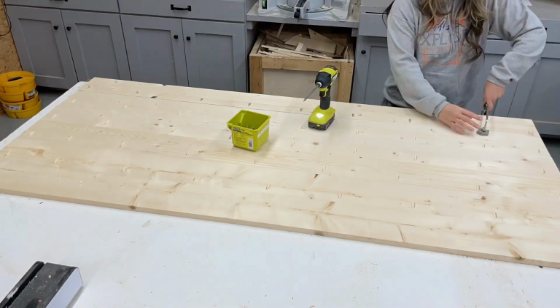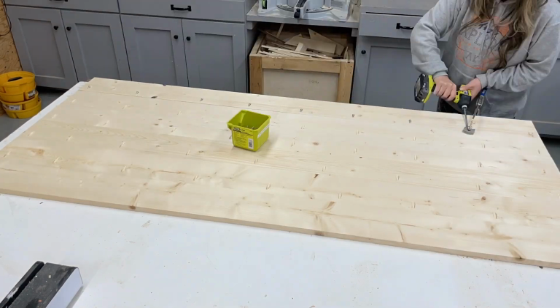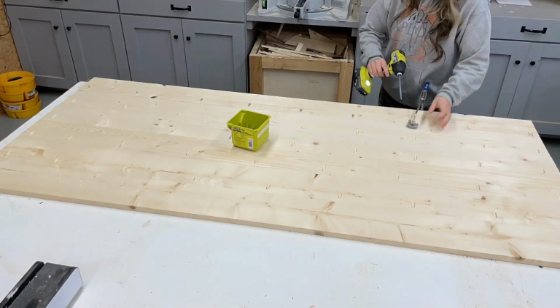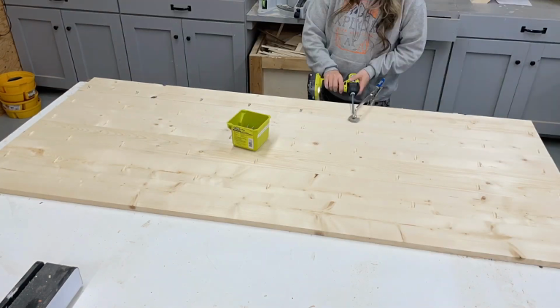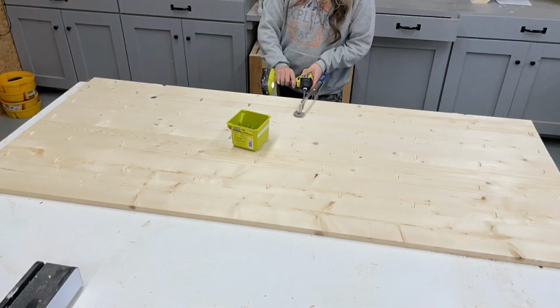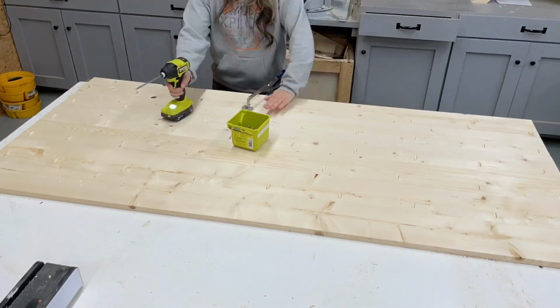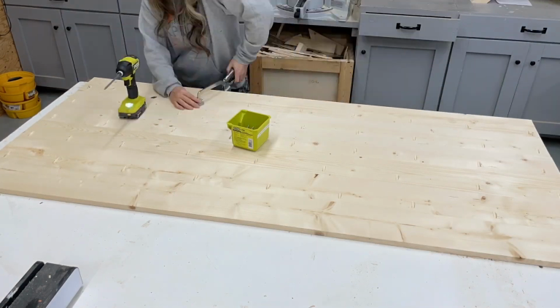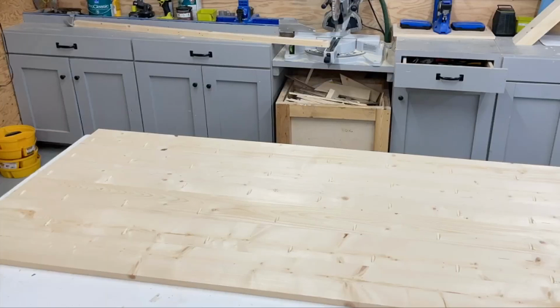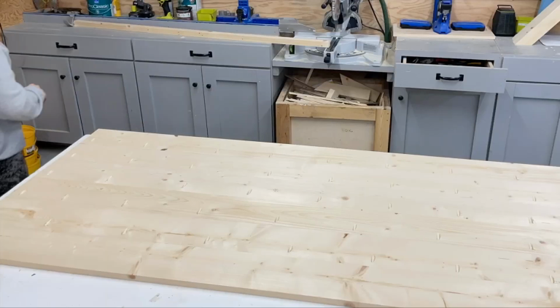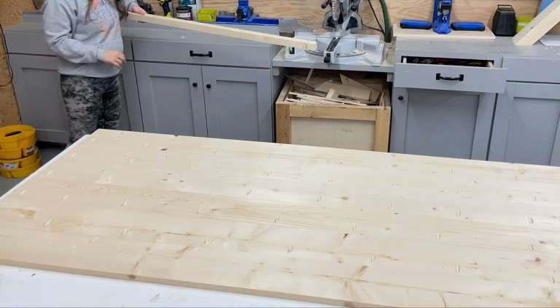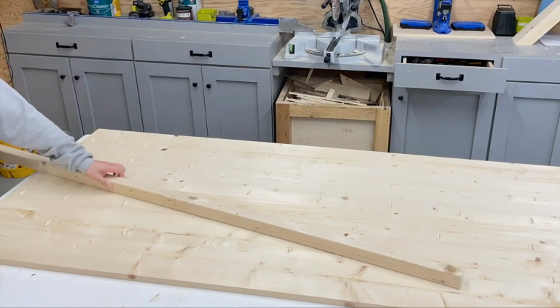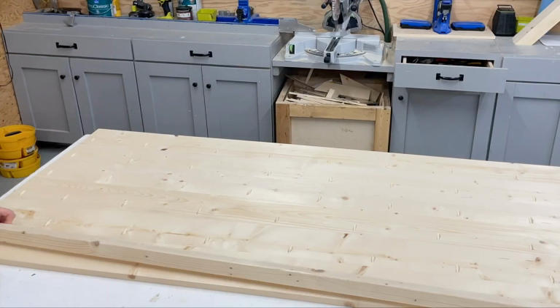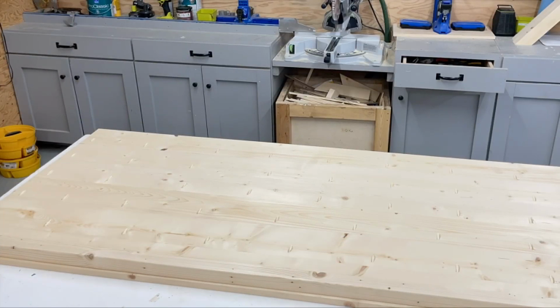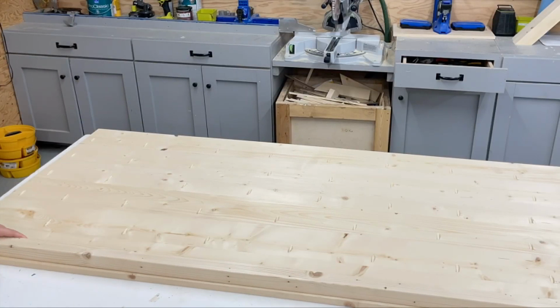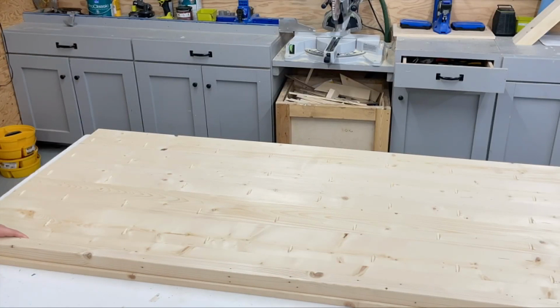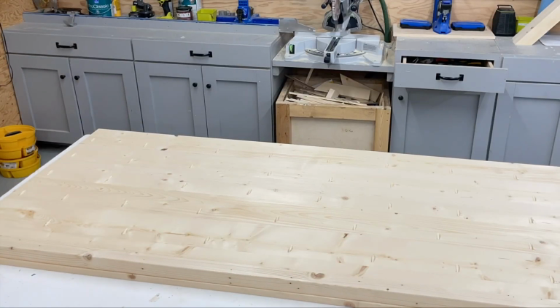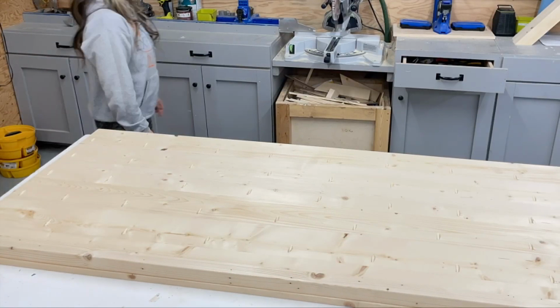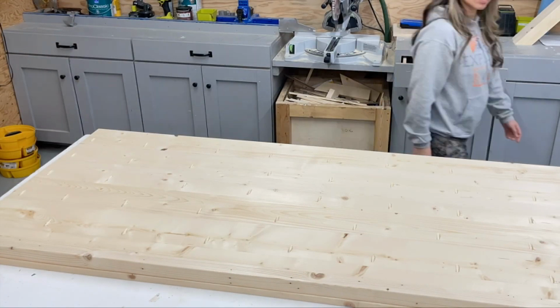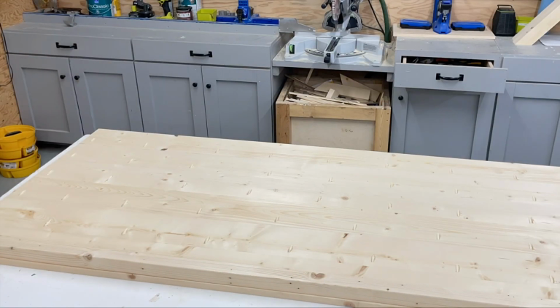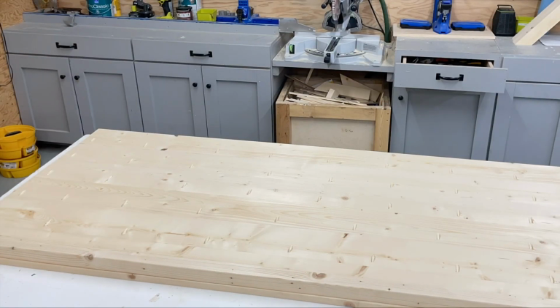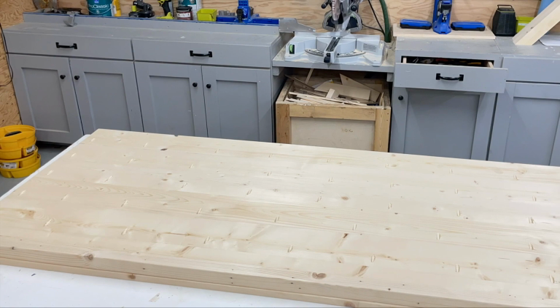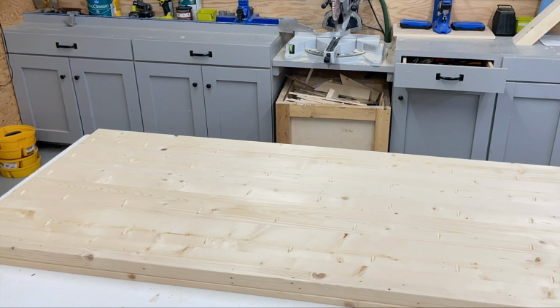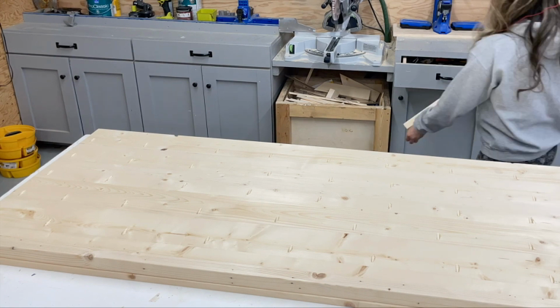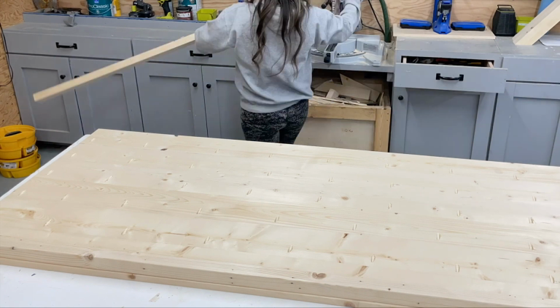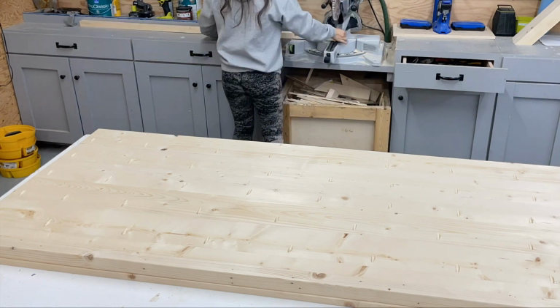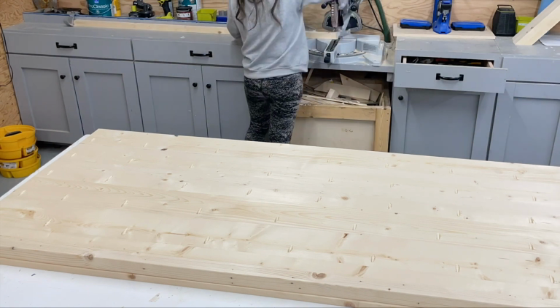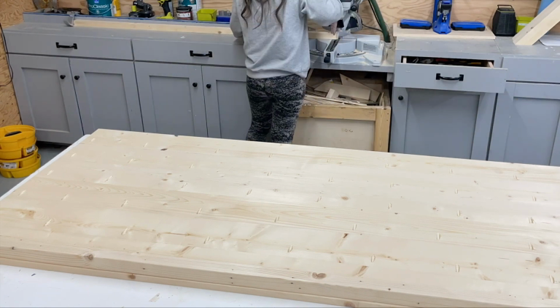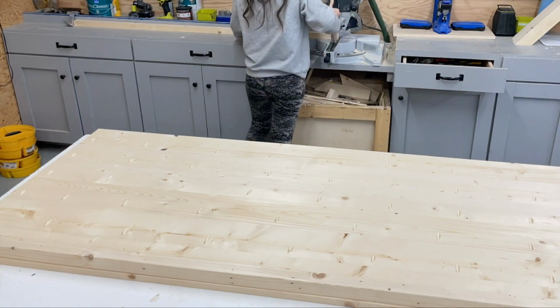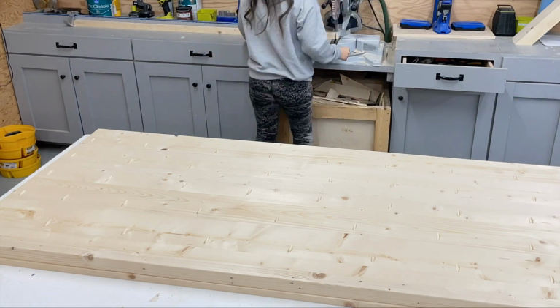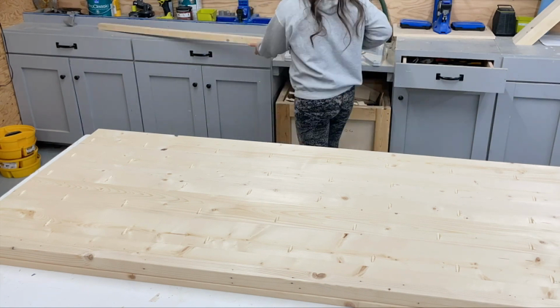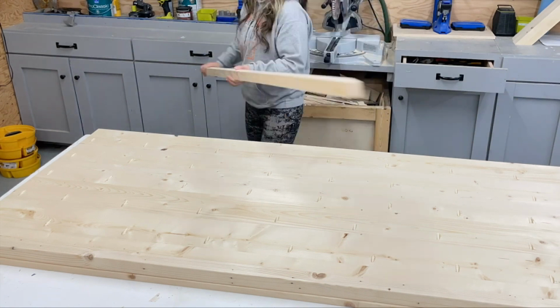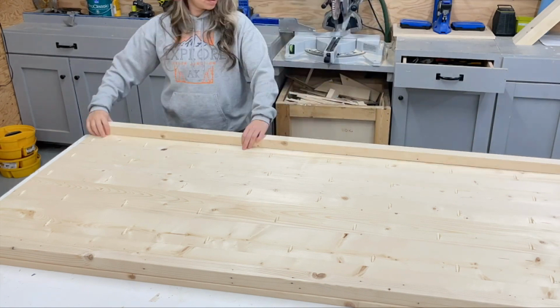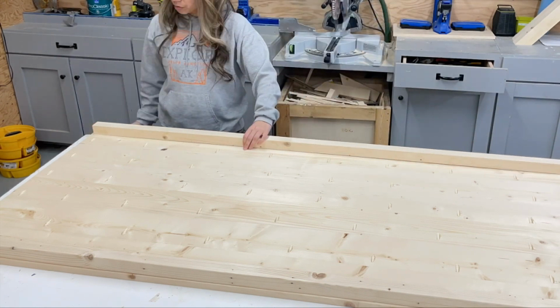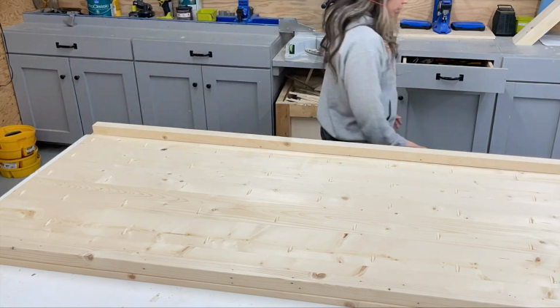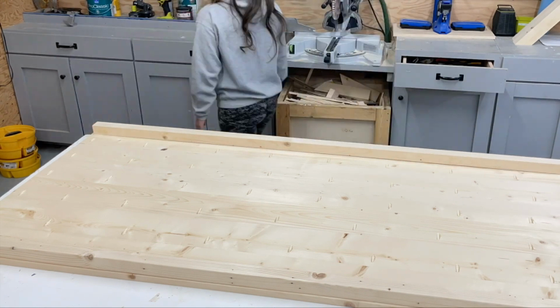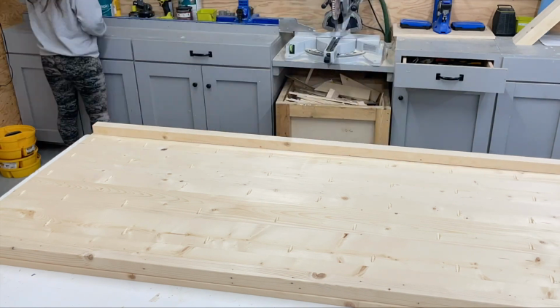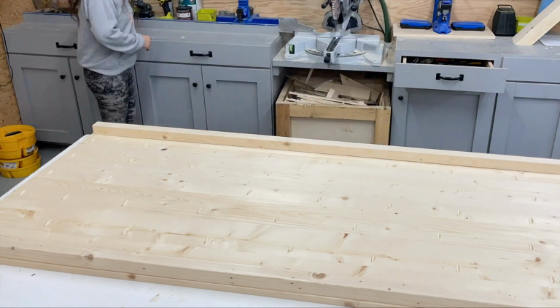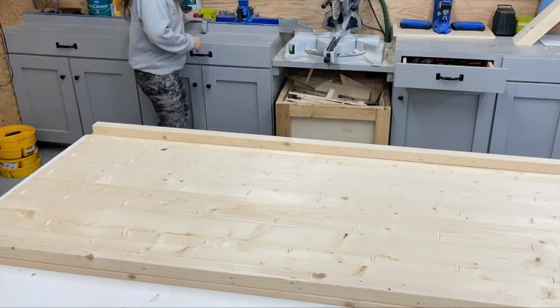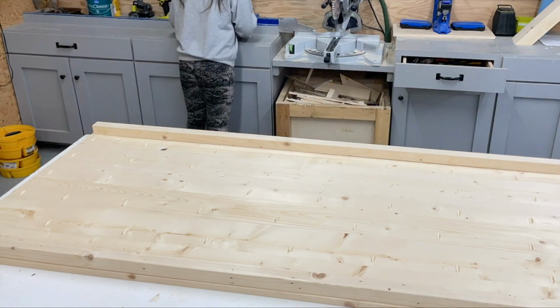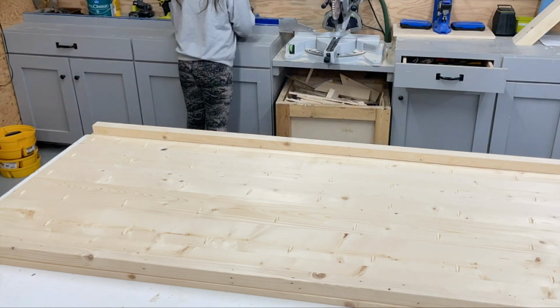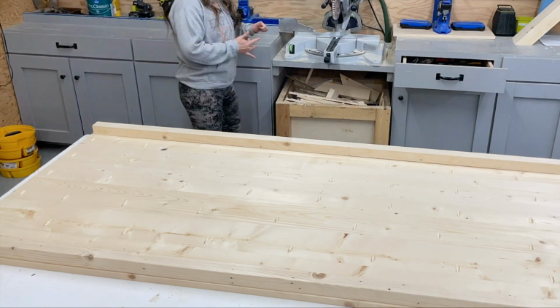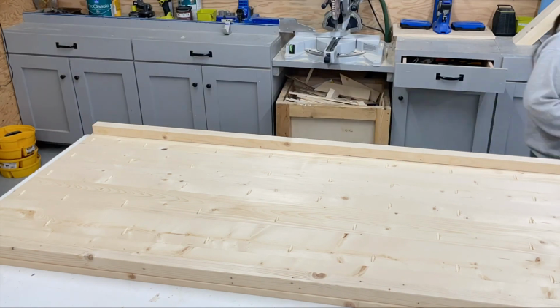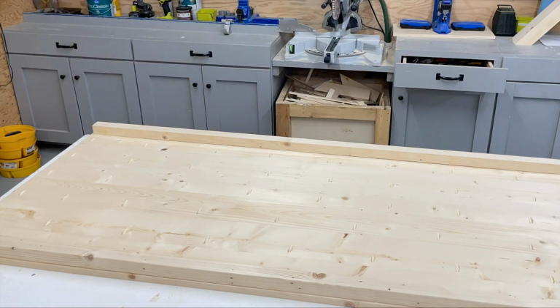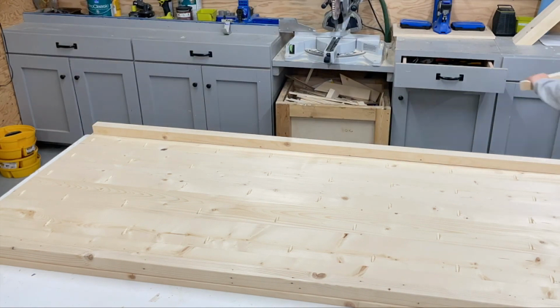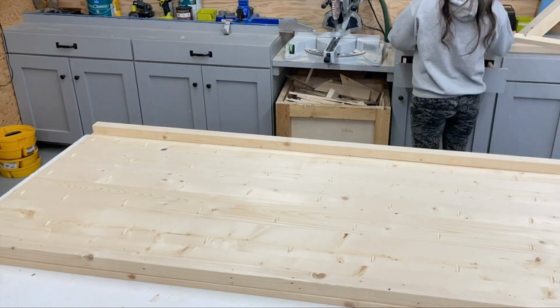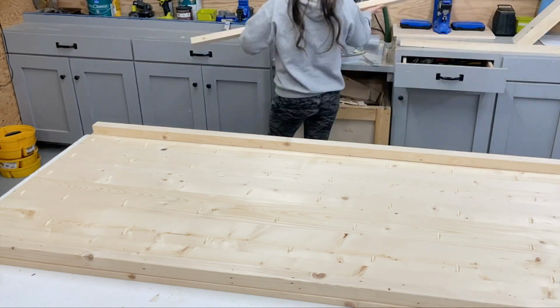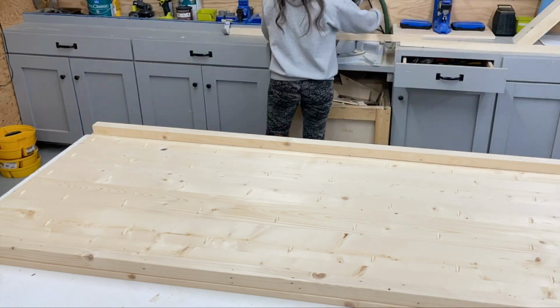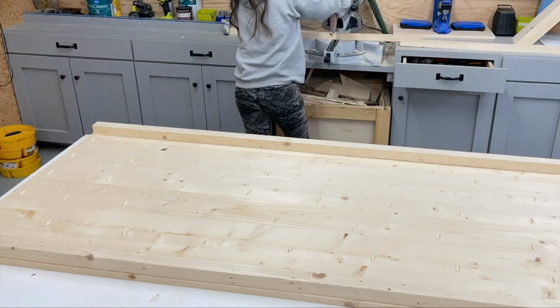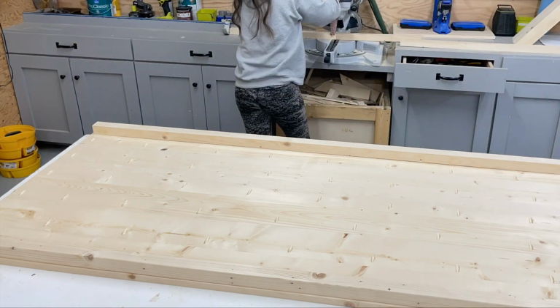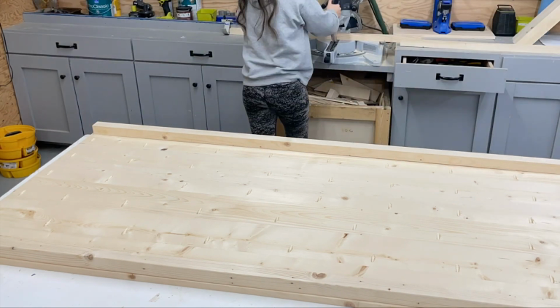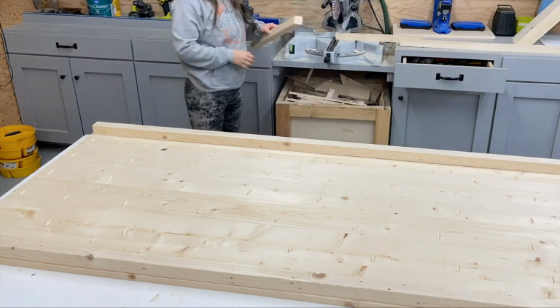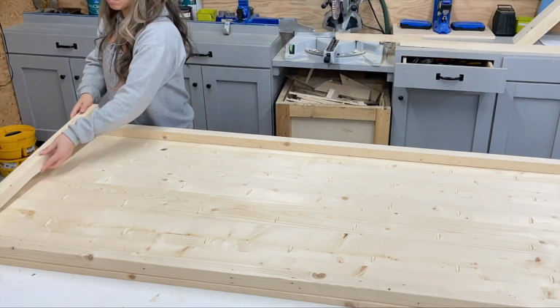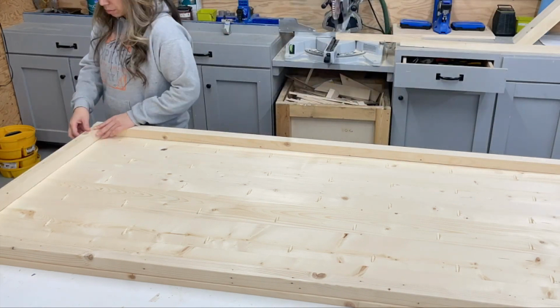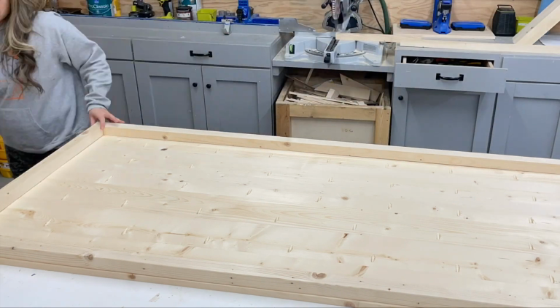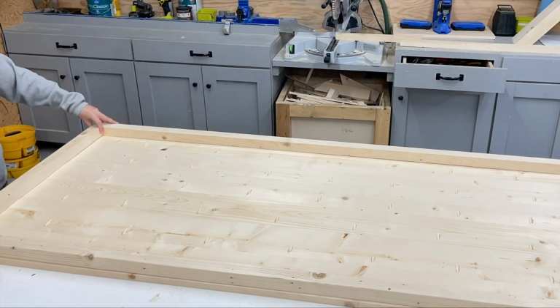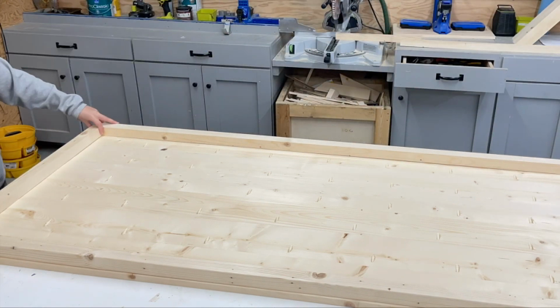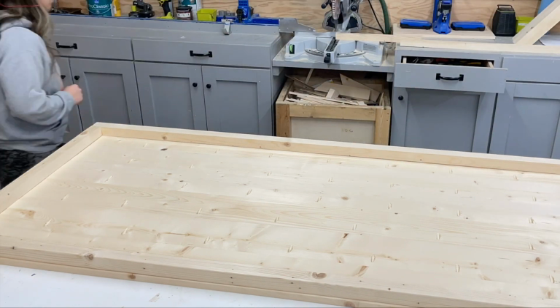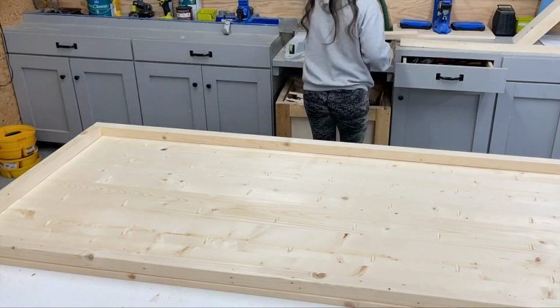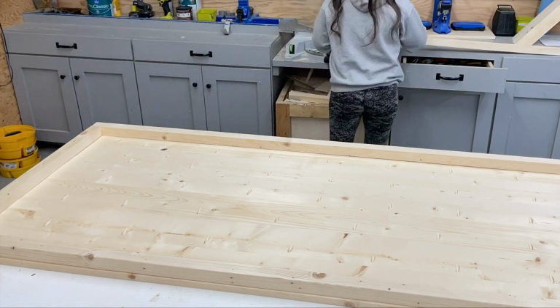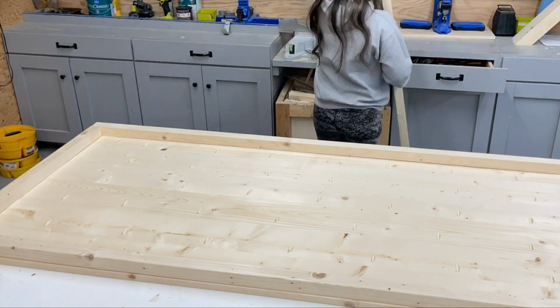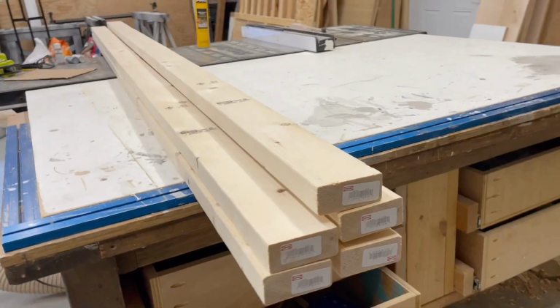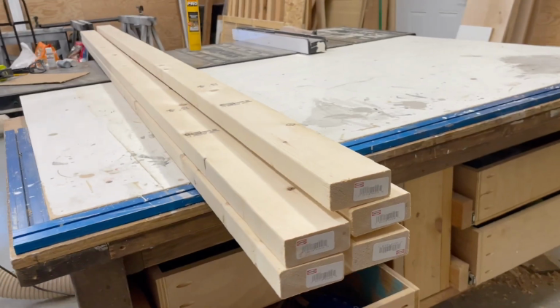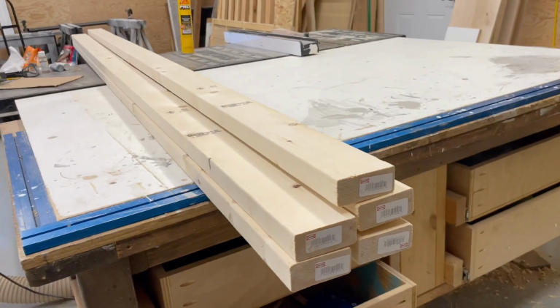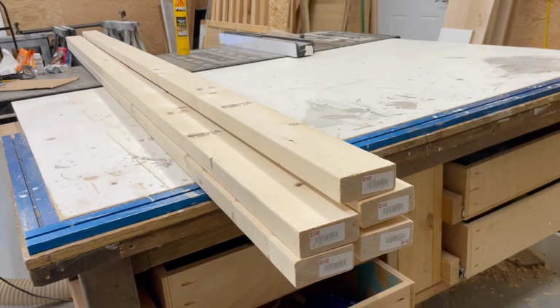Notice that I clamp every single joint and just work outward. Once all the tabletop boards were joined, I just added aprons. In the plans, I call for a 1x3 — I think this makes a better product.